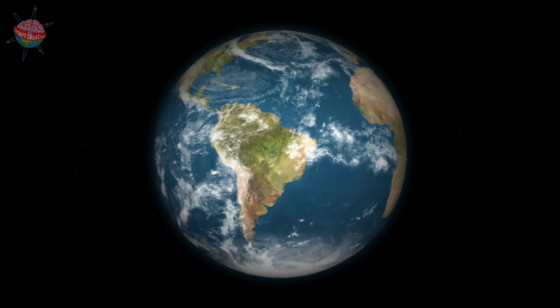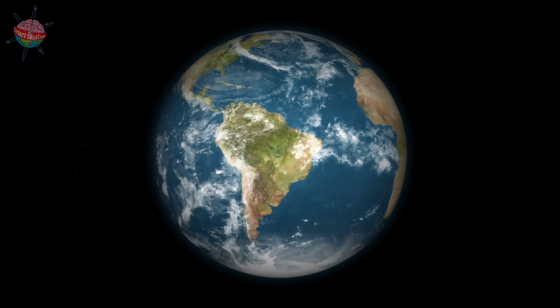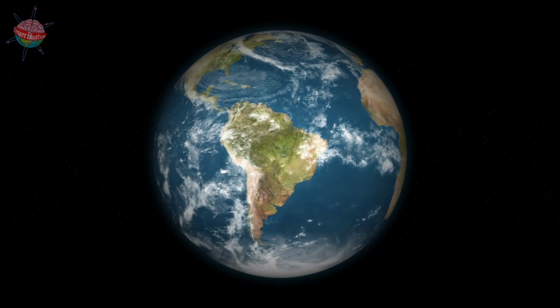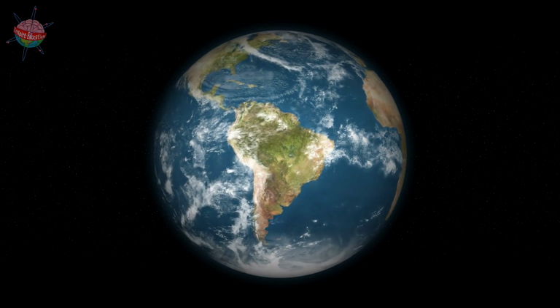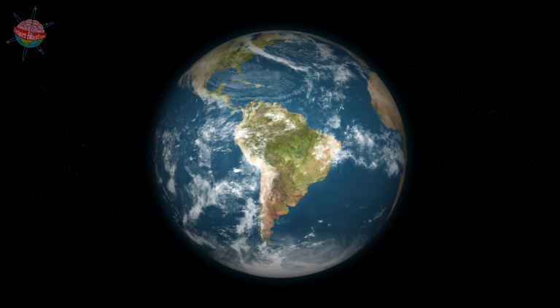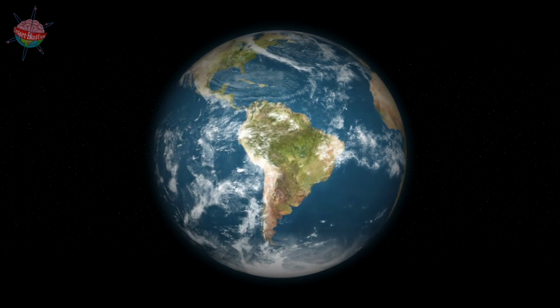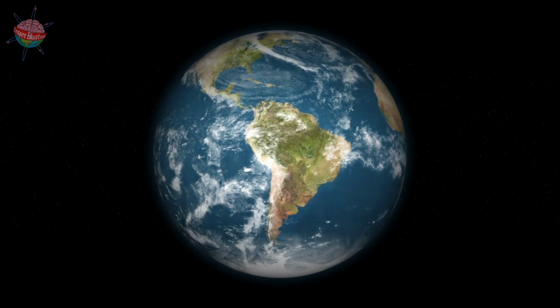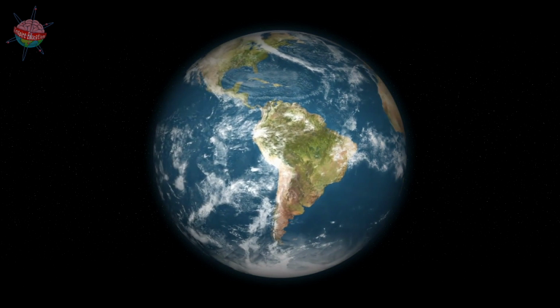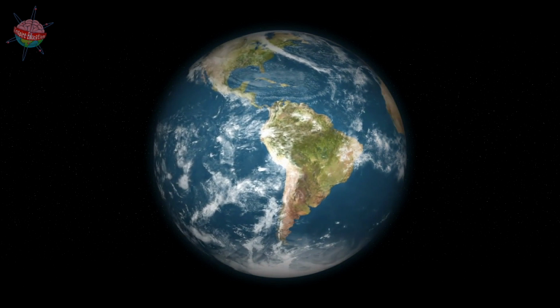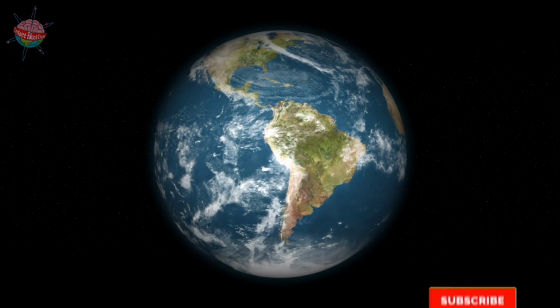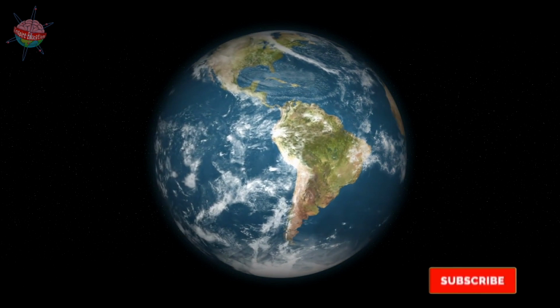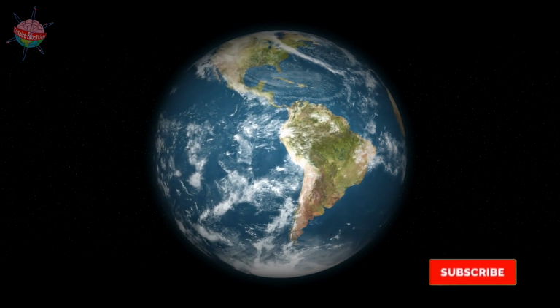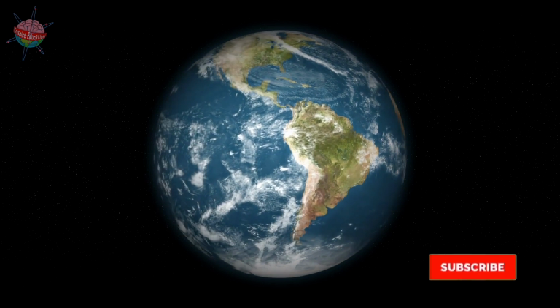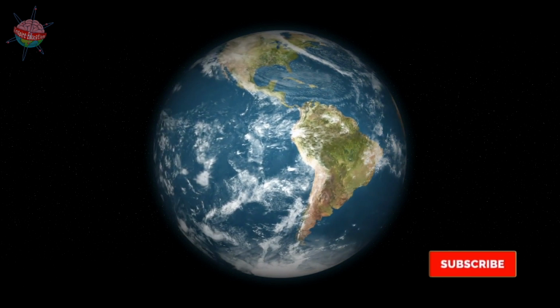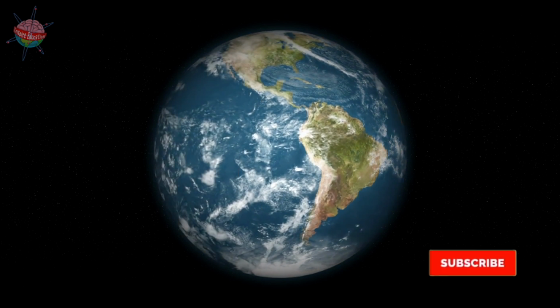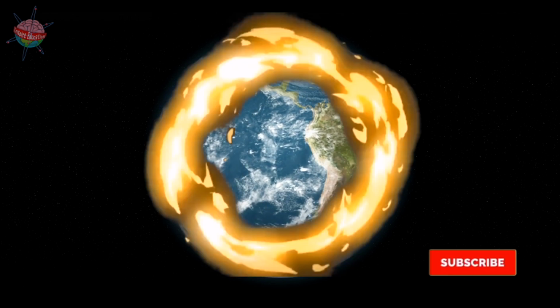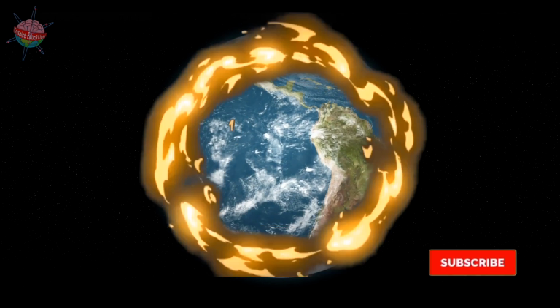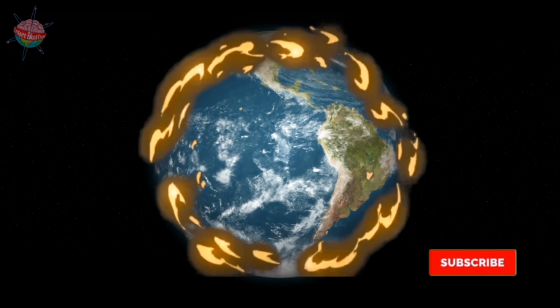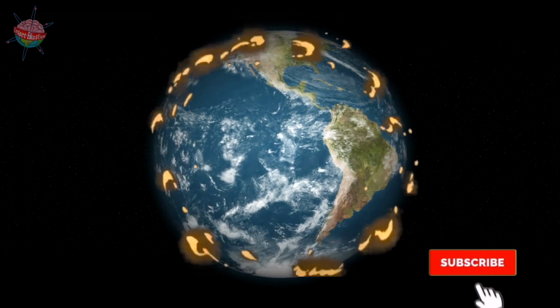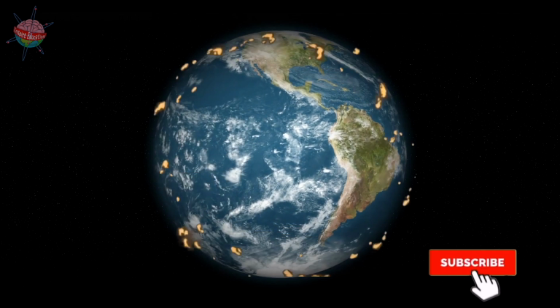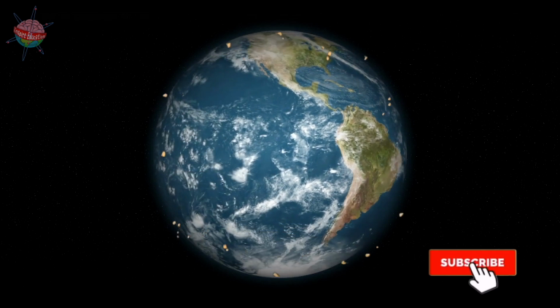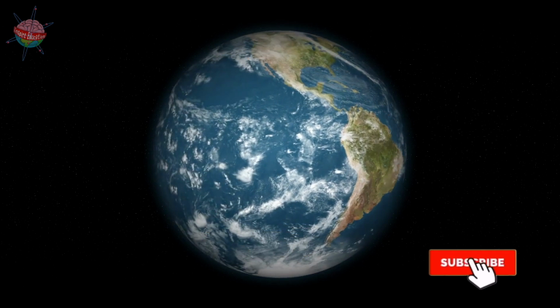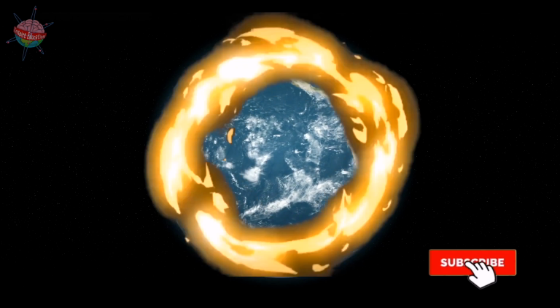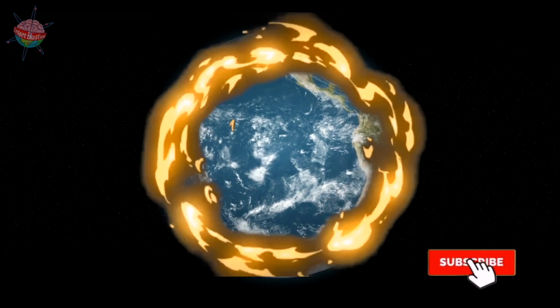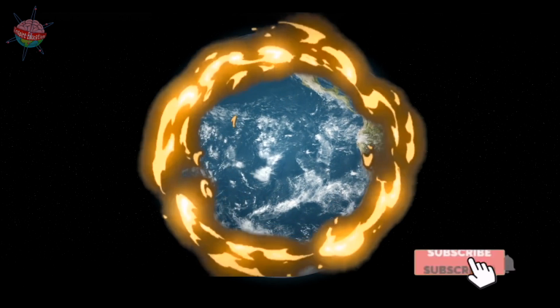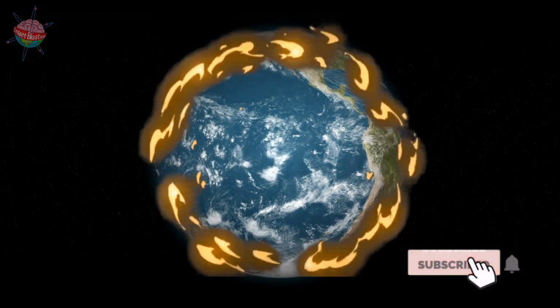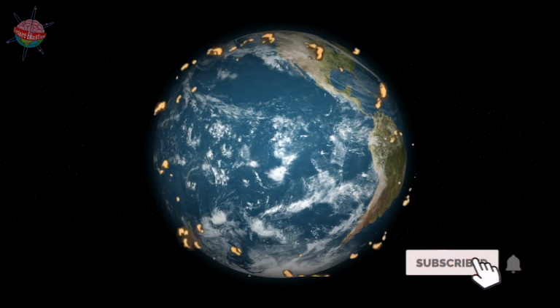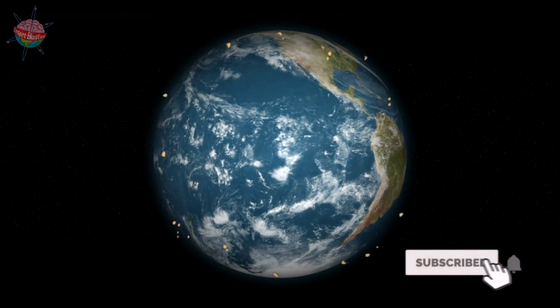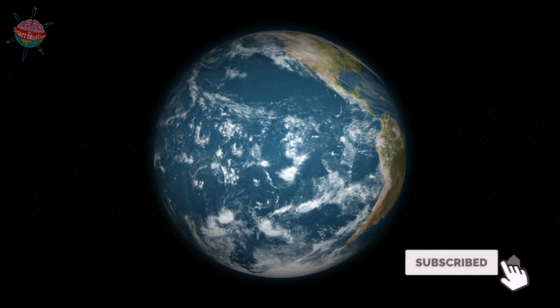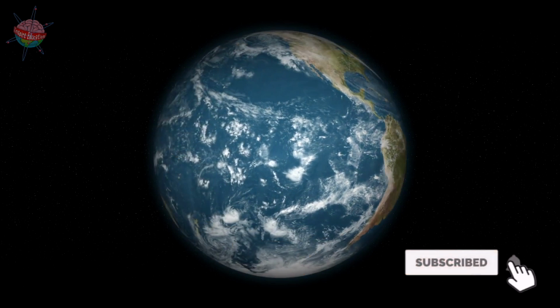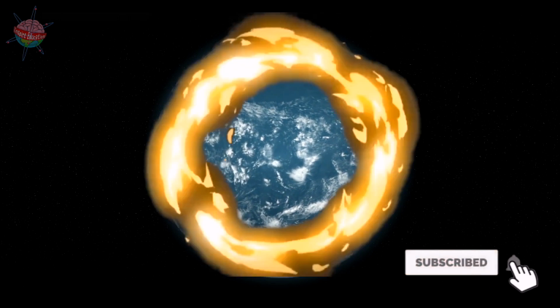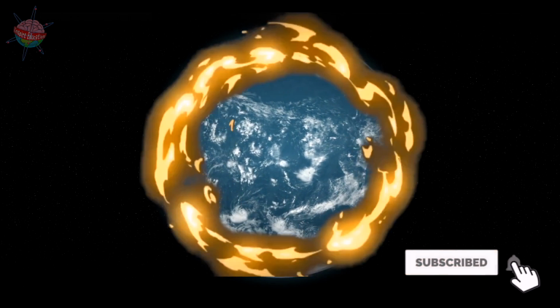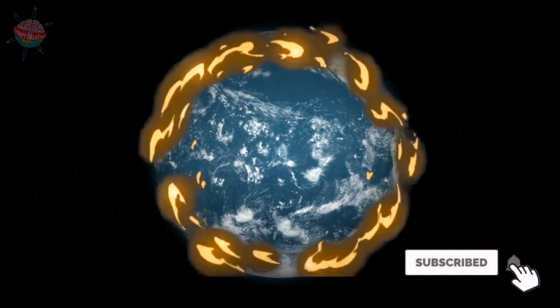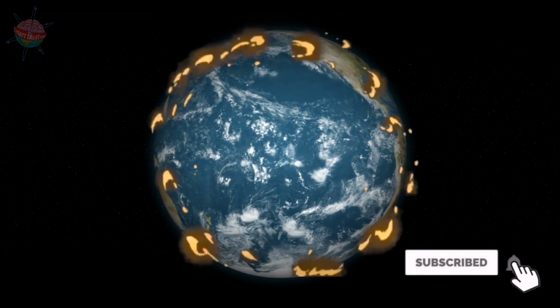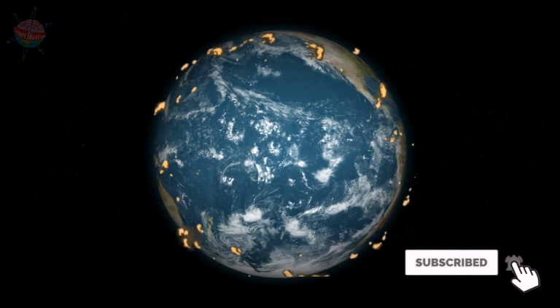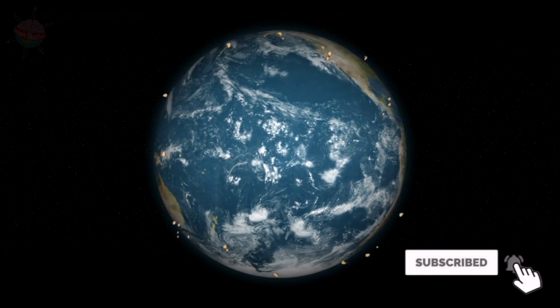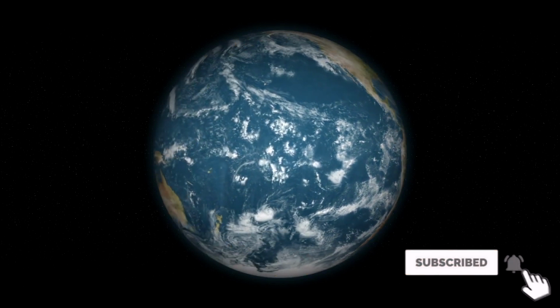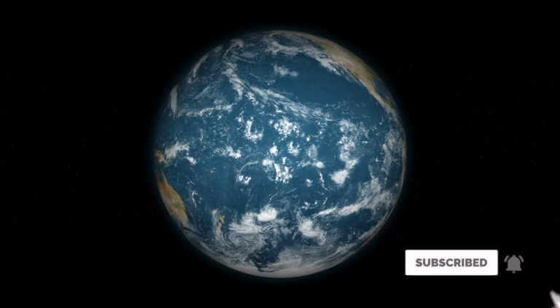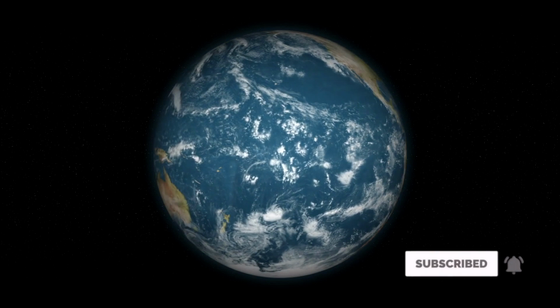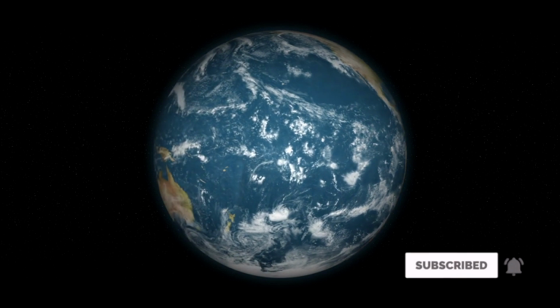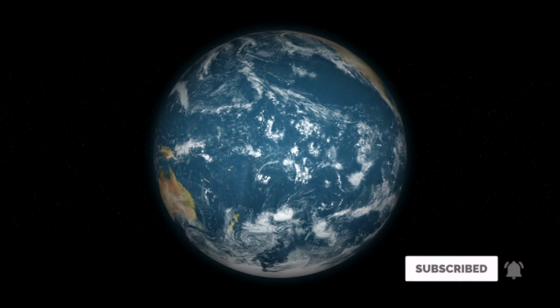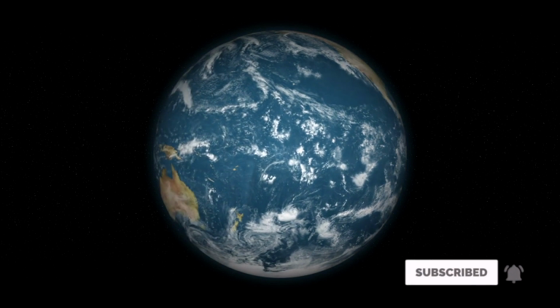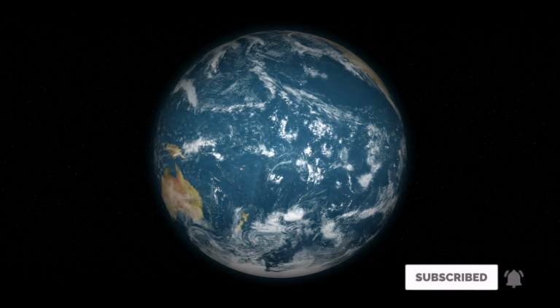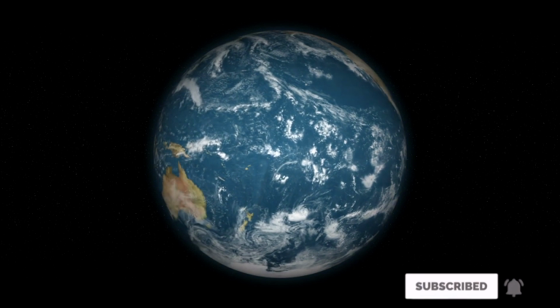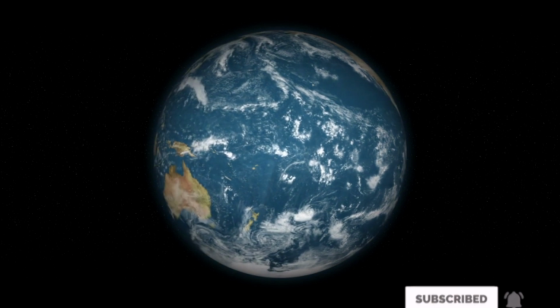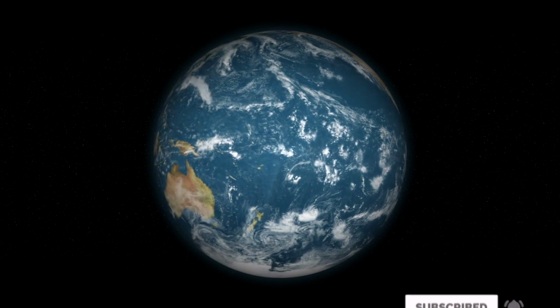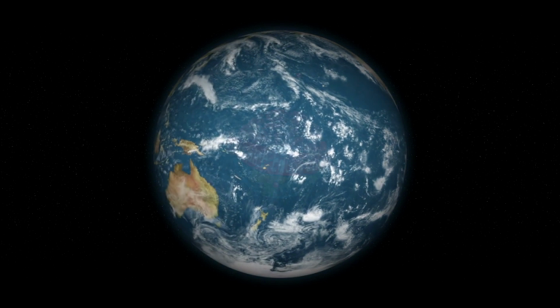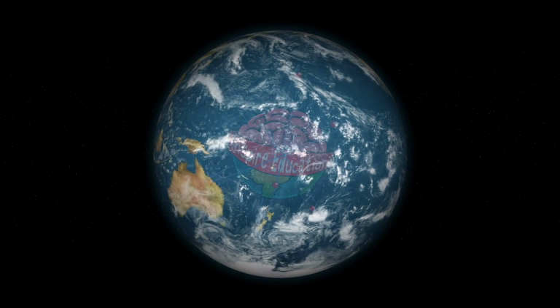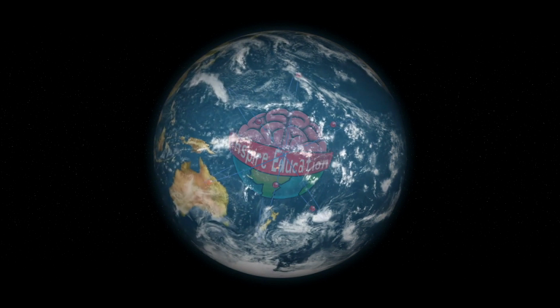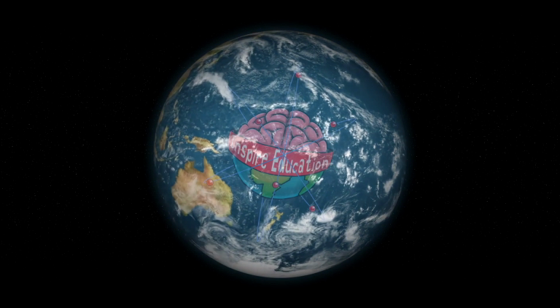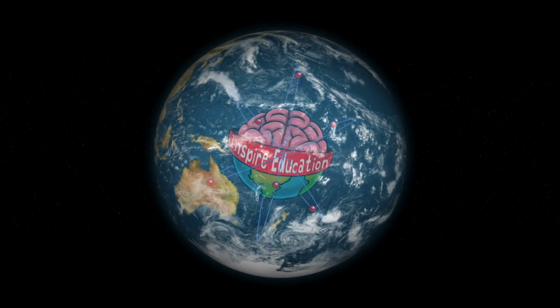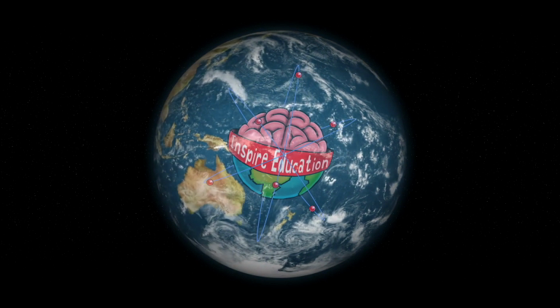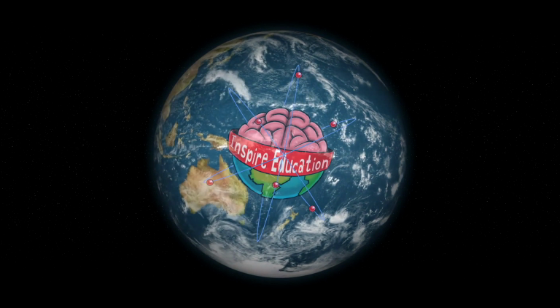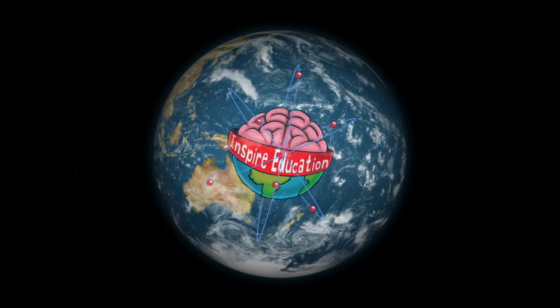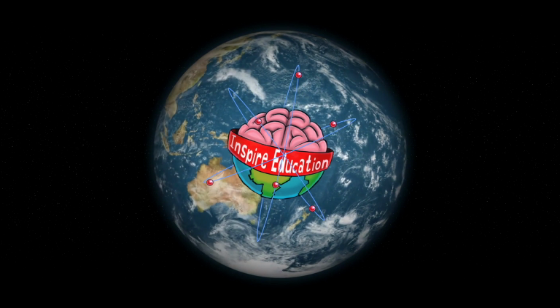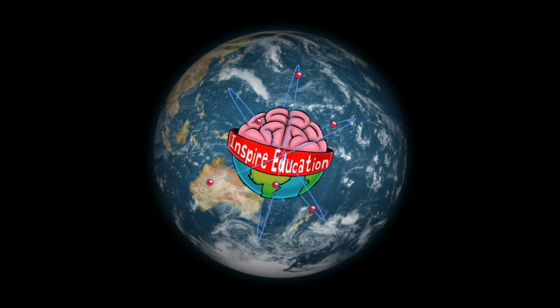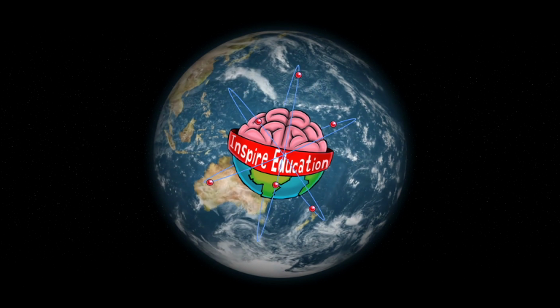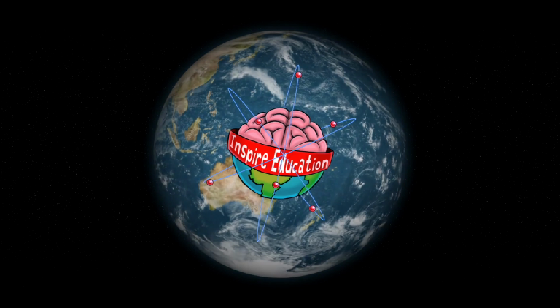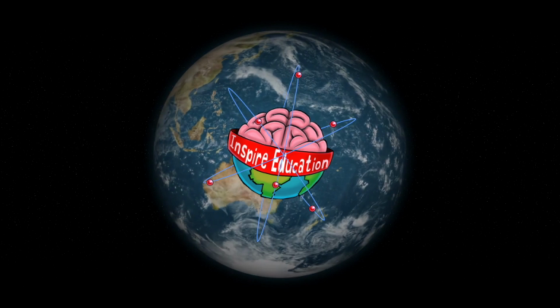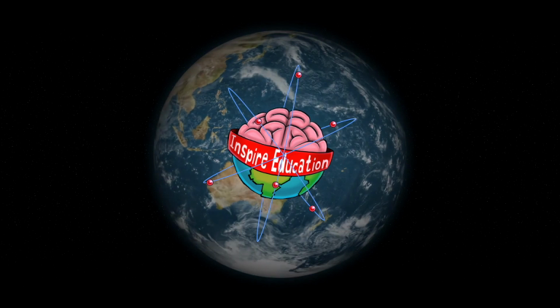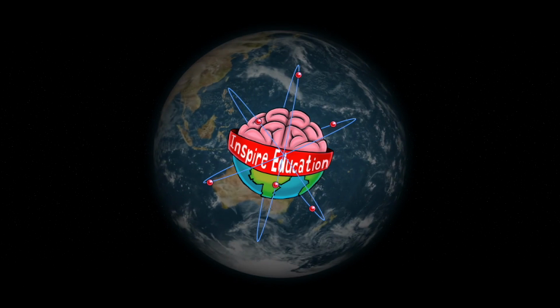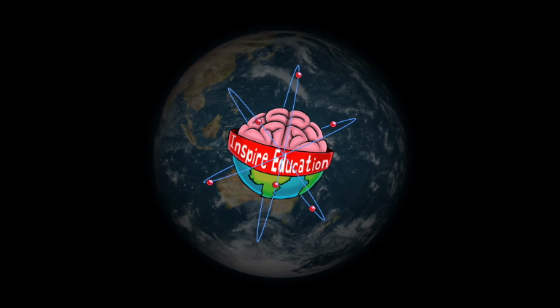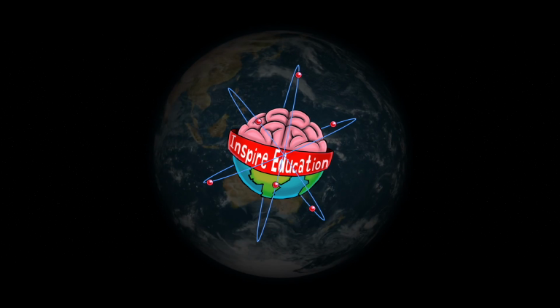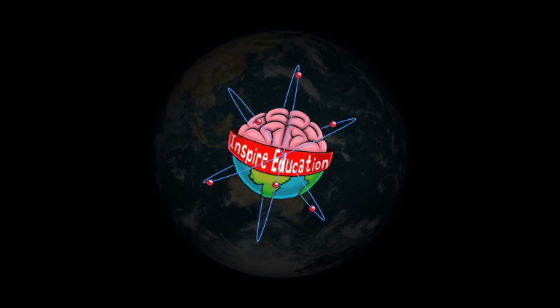Or perhaps I should say — the ring of fire.